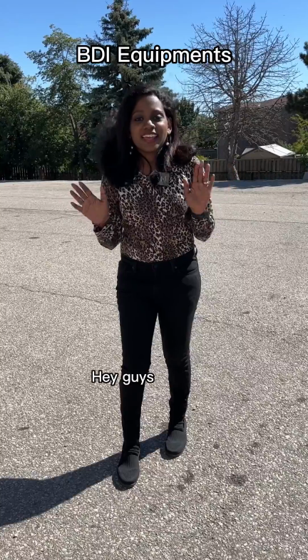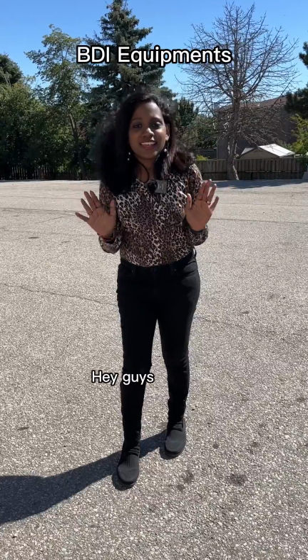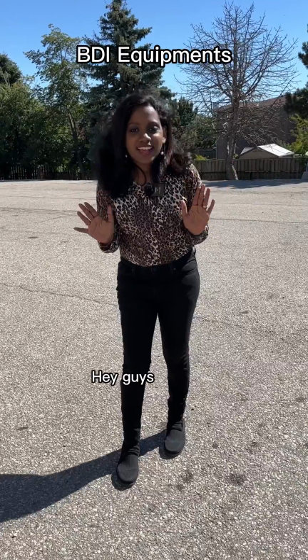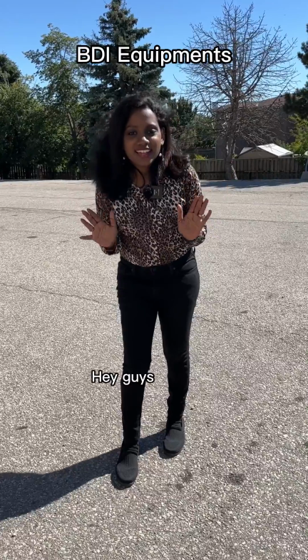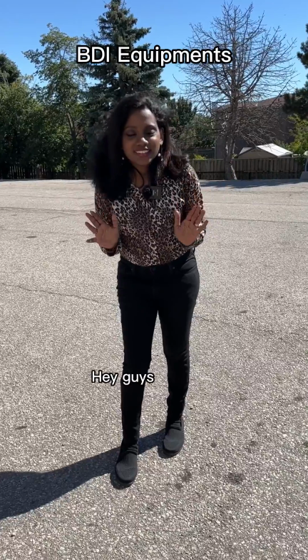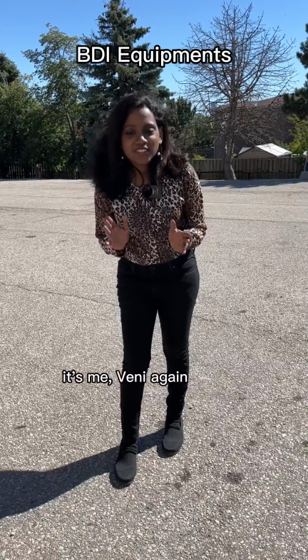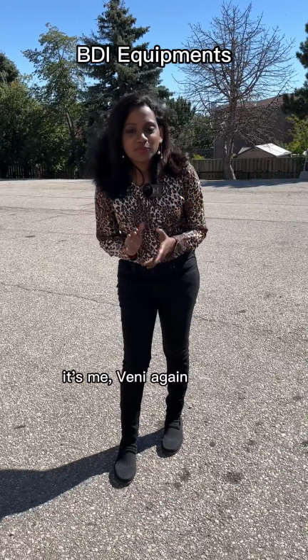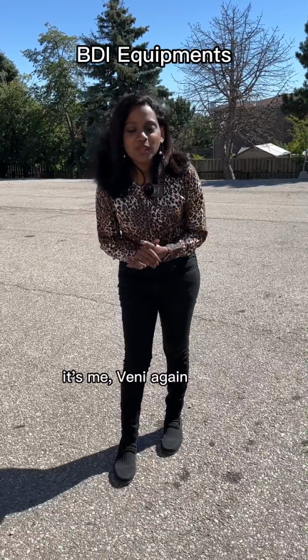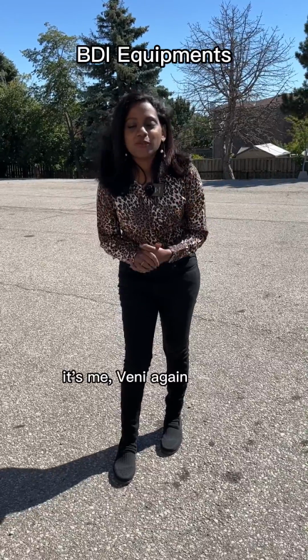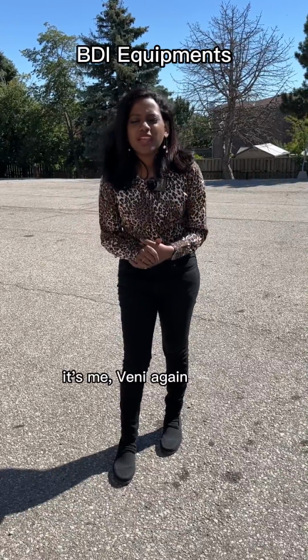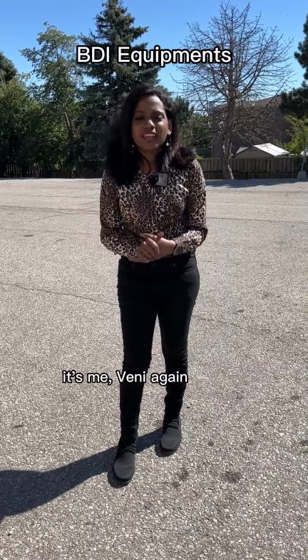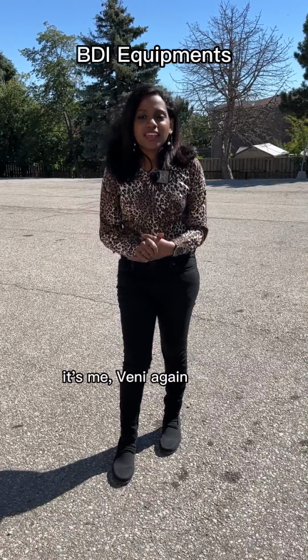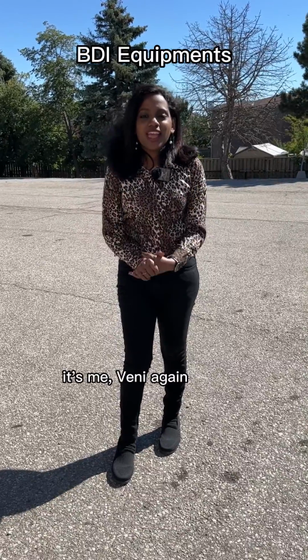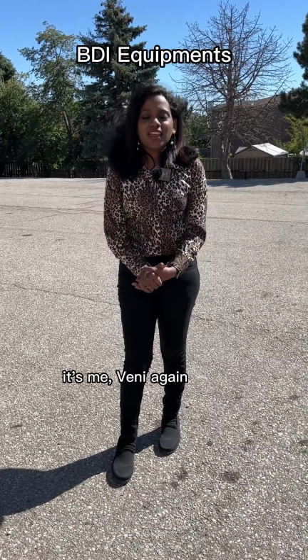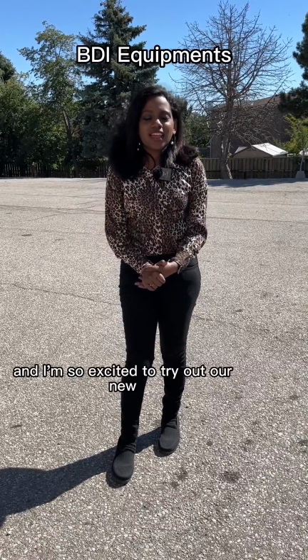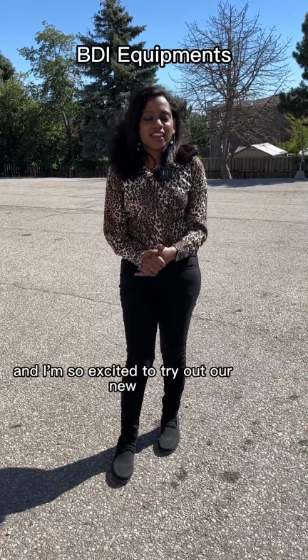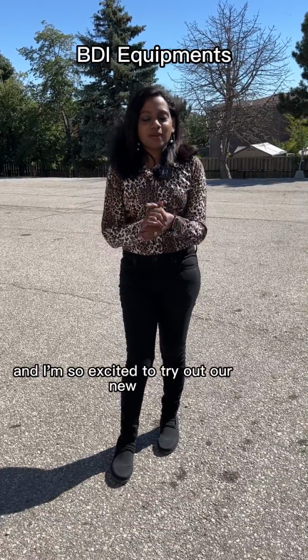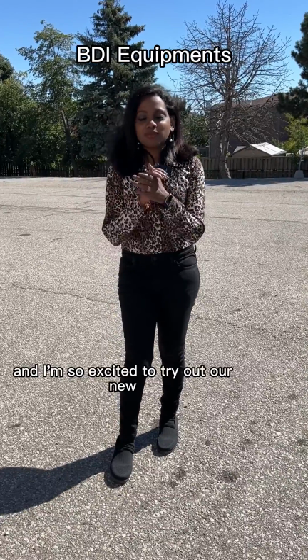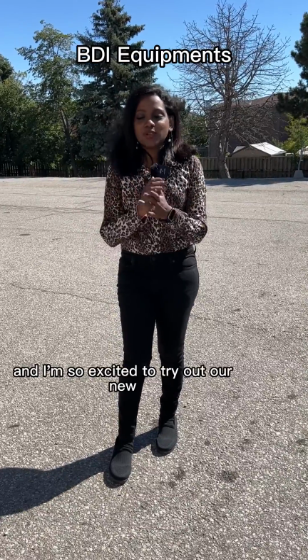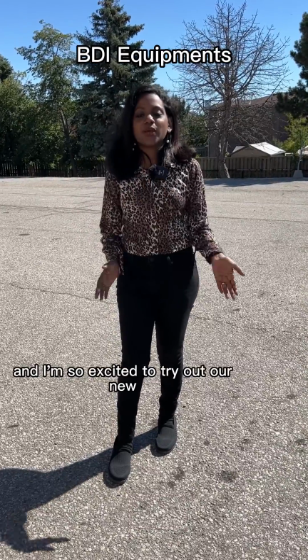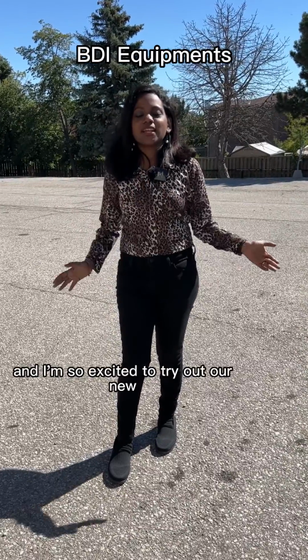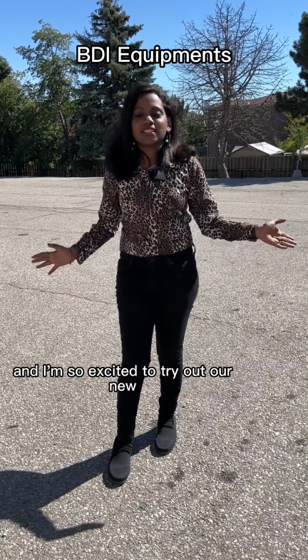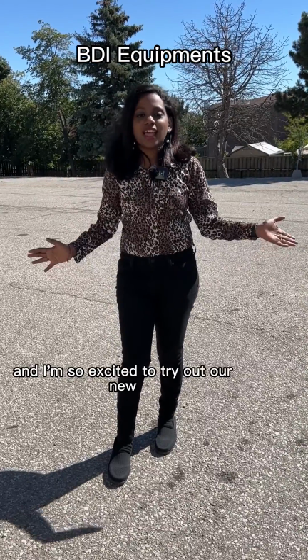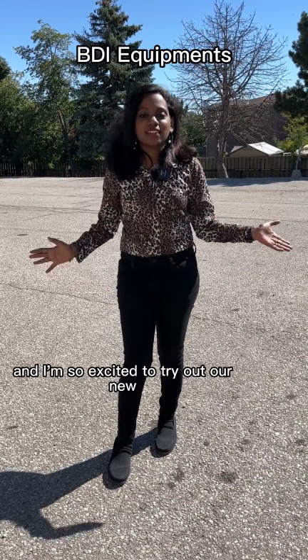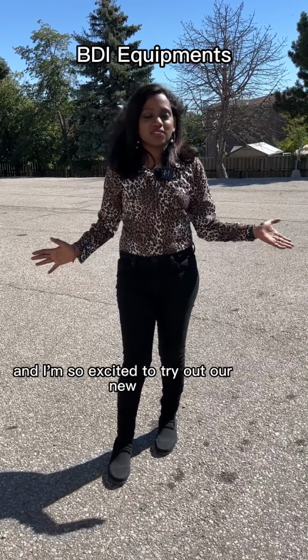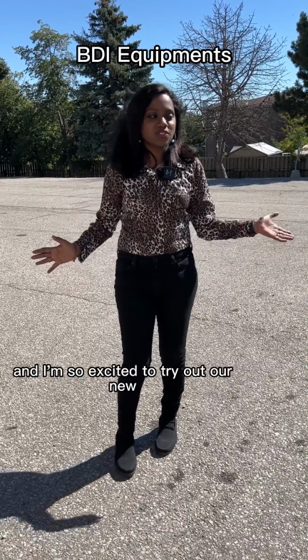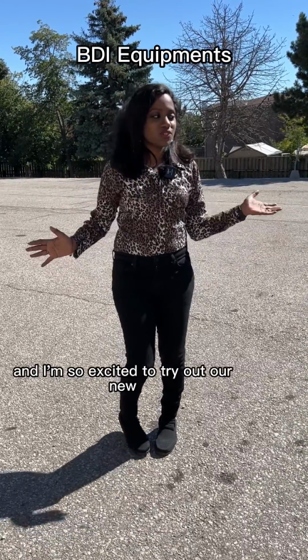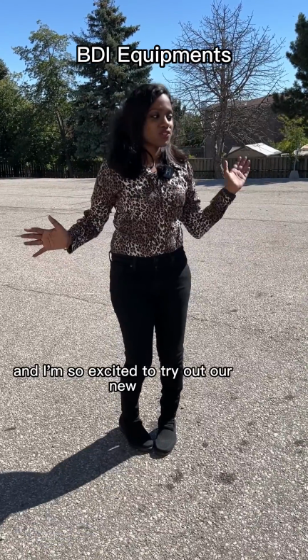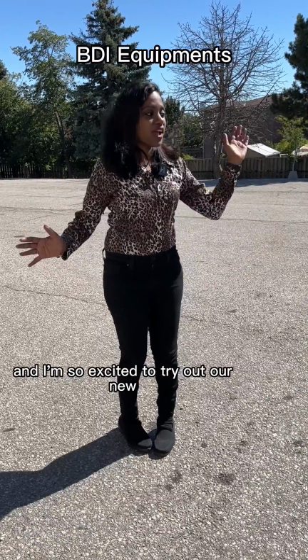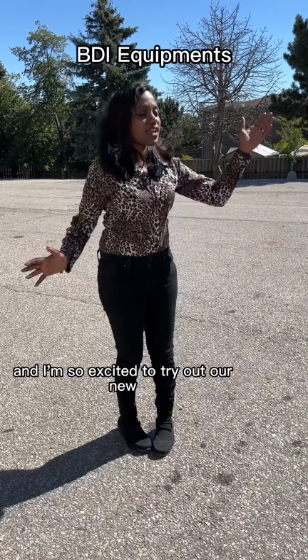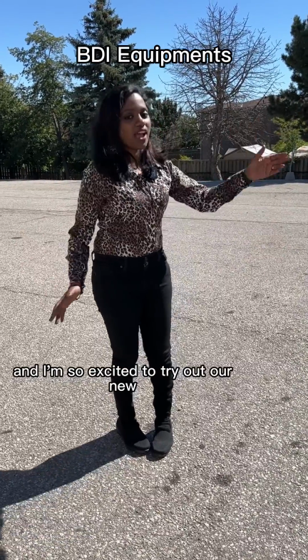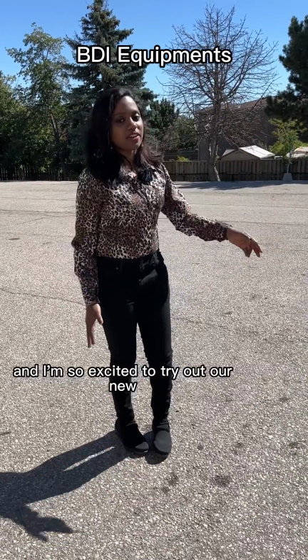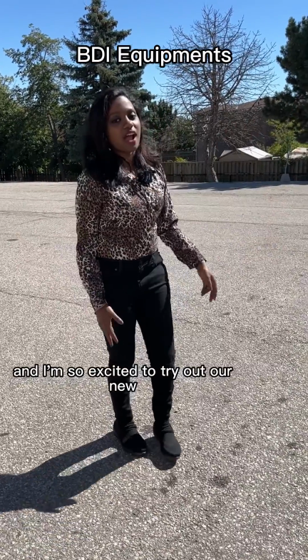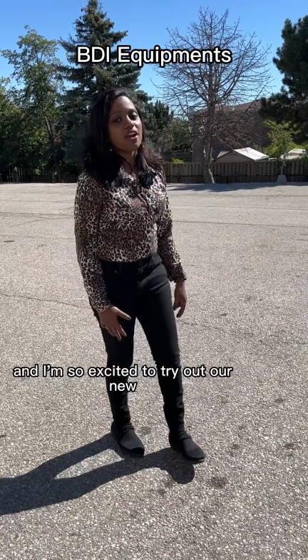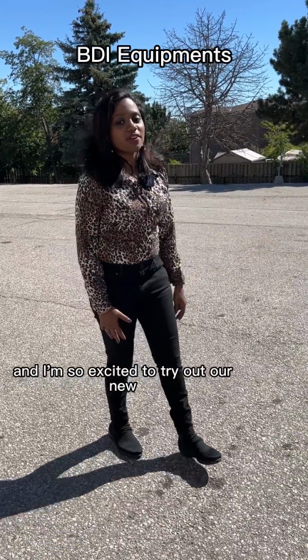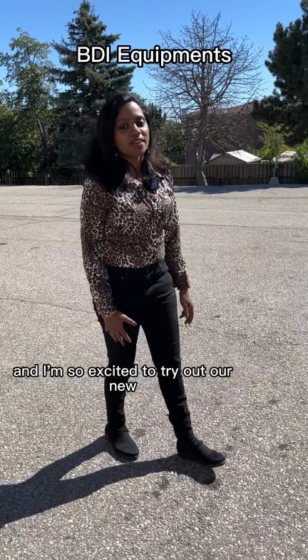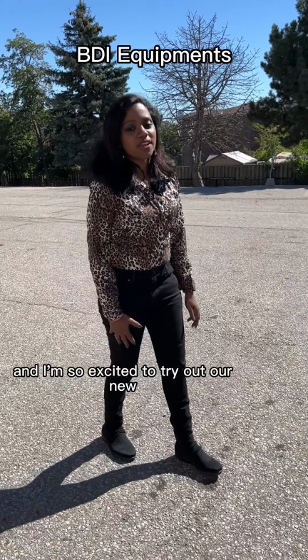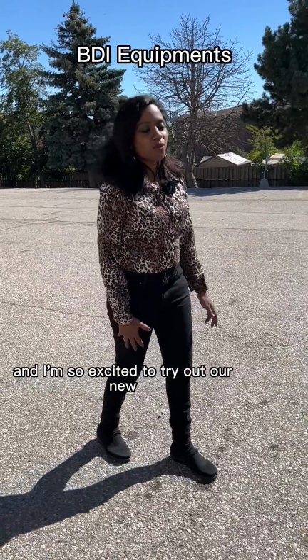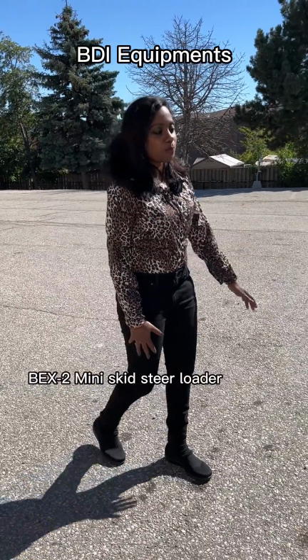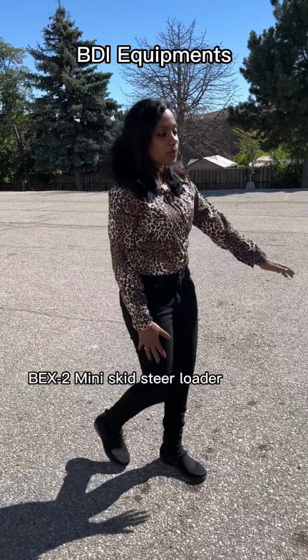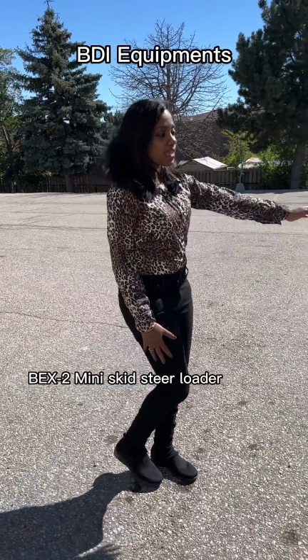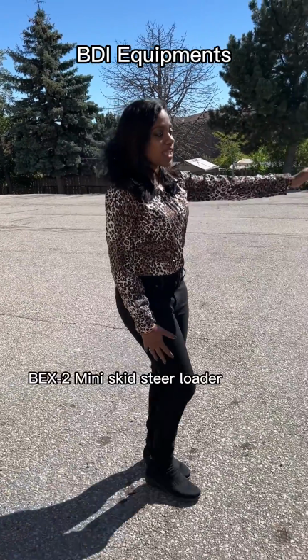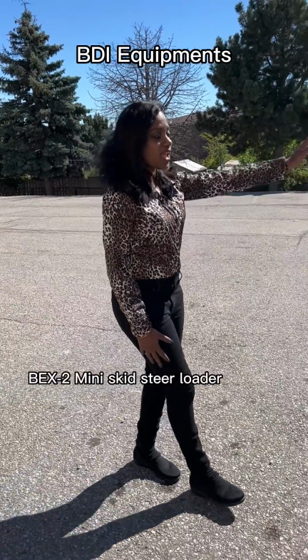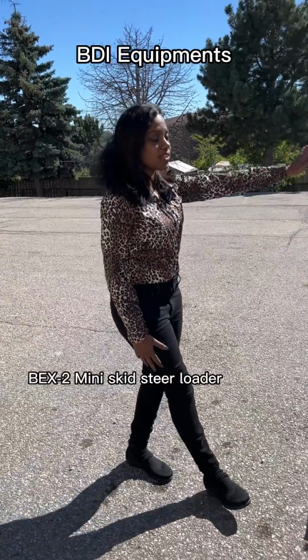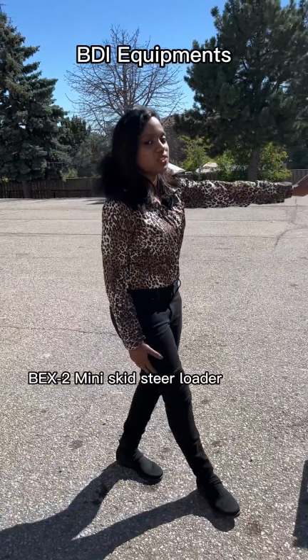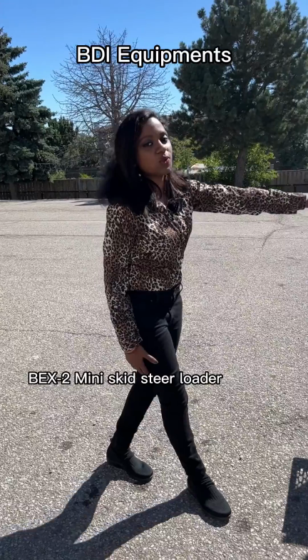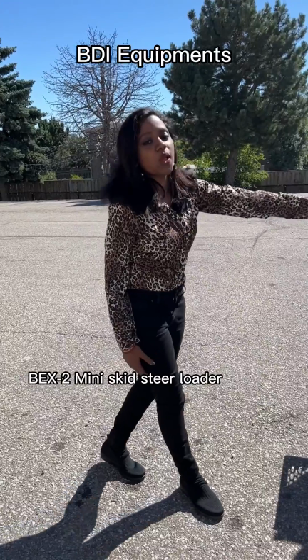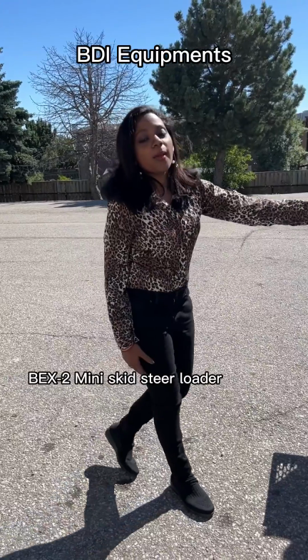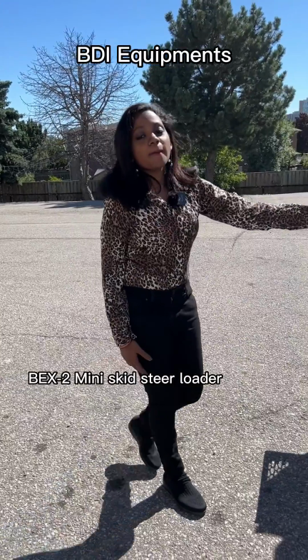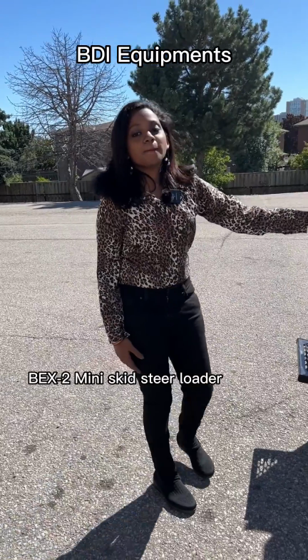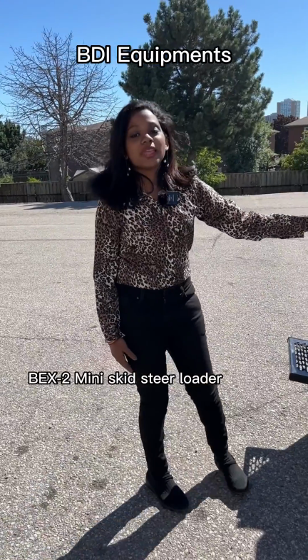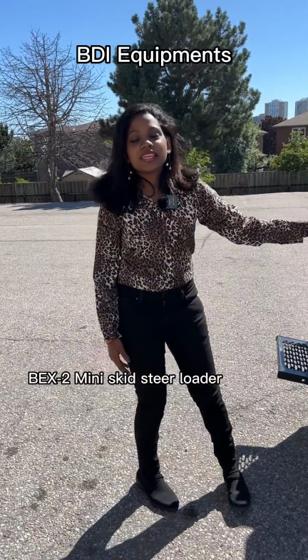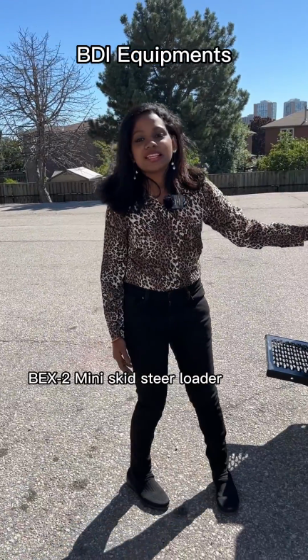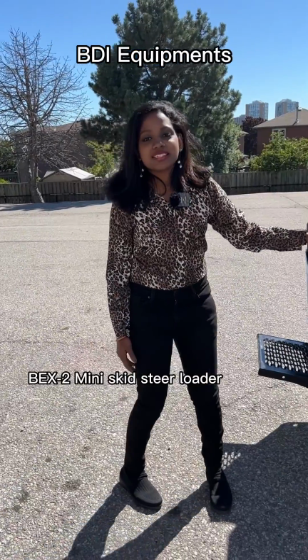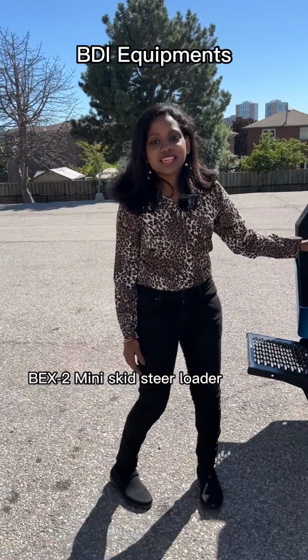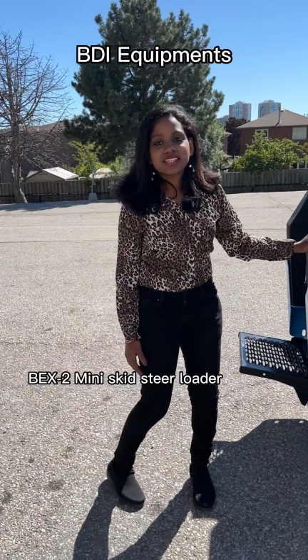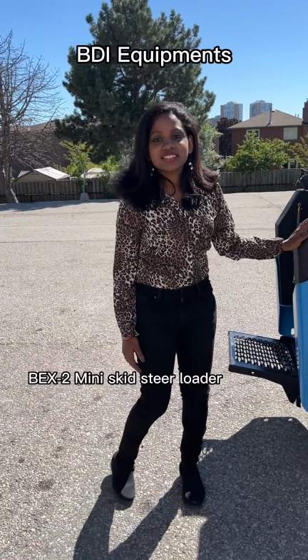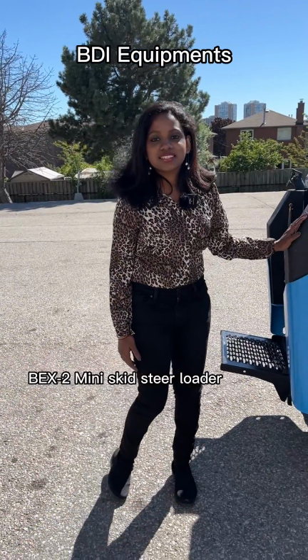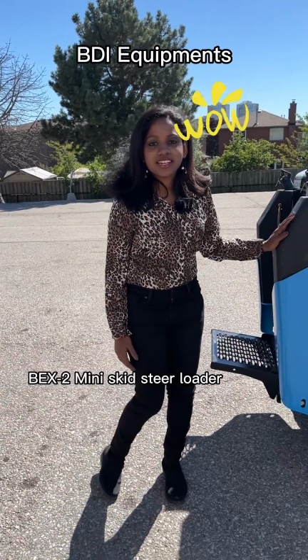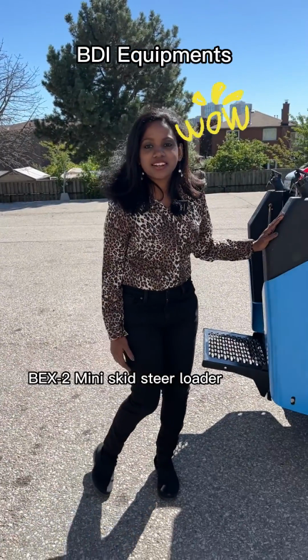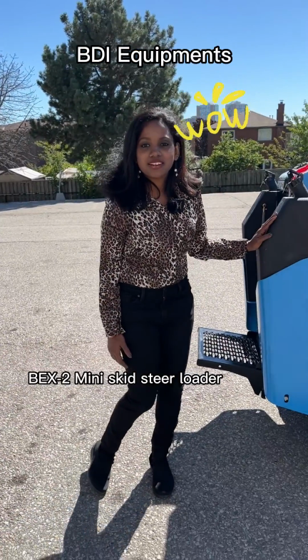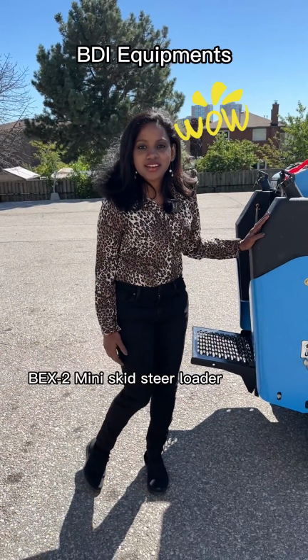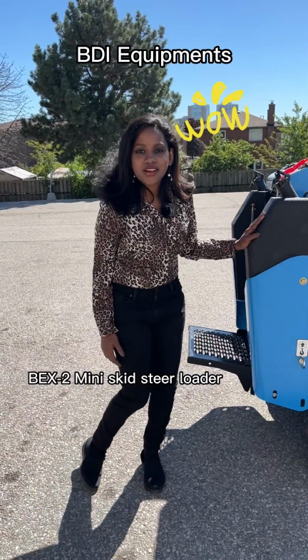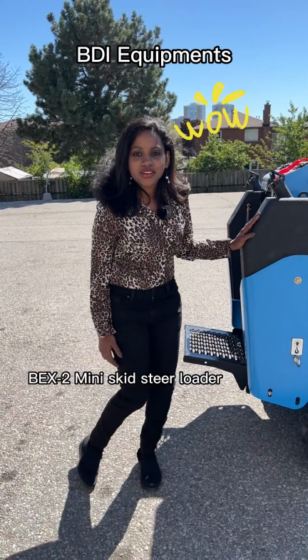Hey guys, it's me Vaini again and I'm so excited to try out our new BE-X2 Mini Skid Steer Loader.